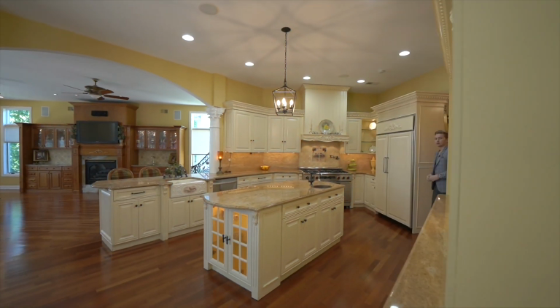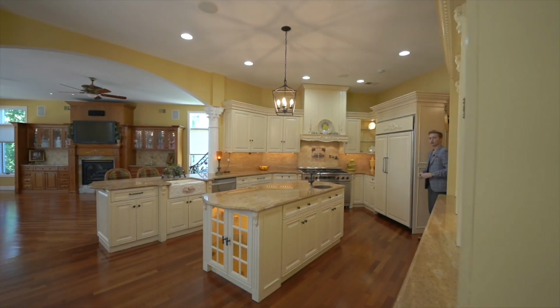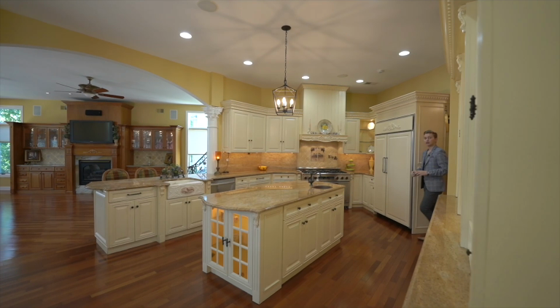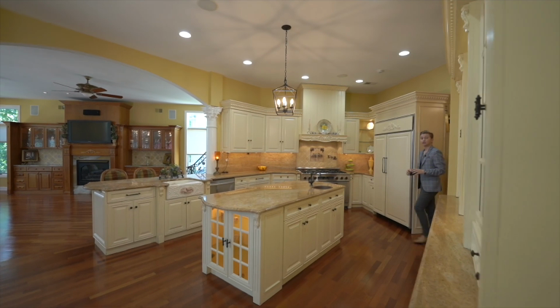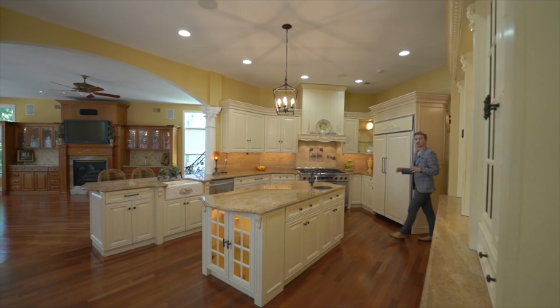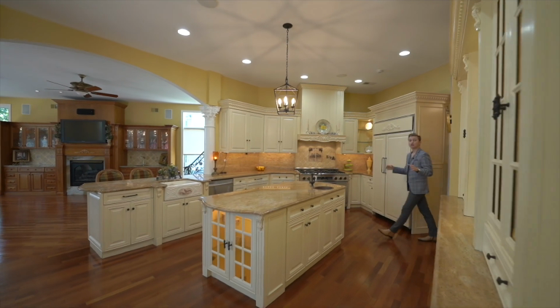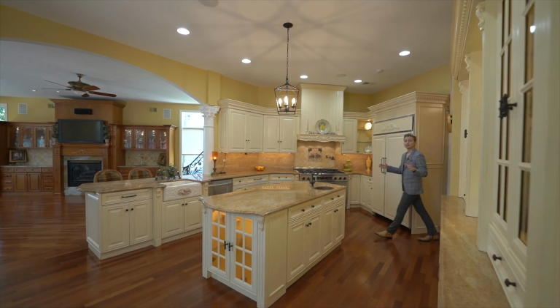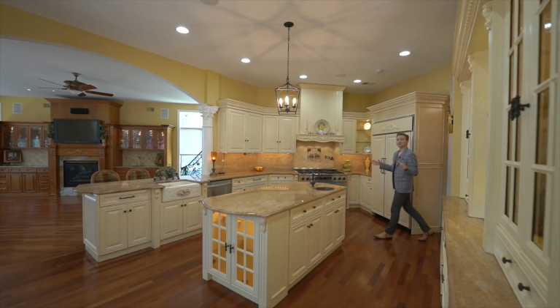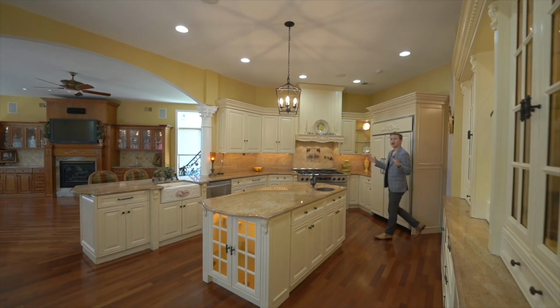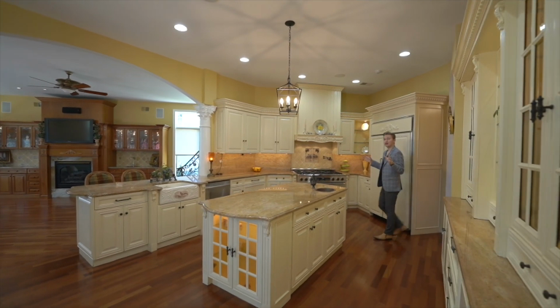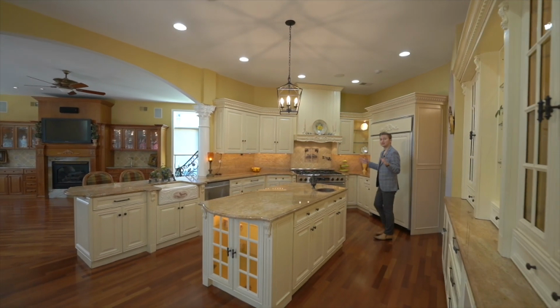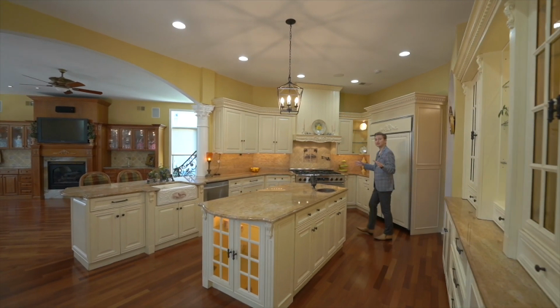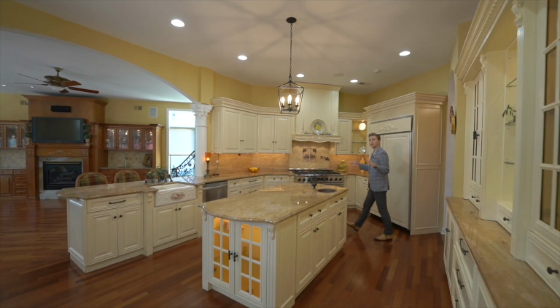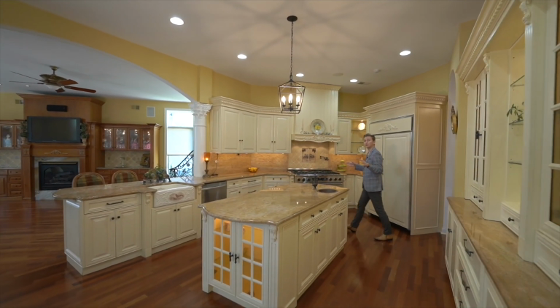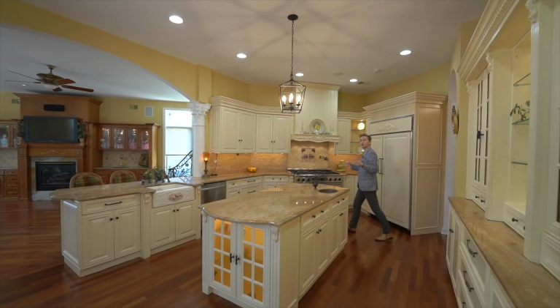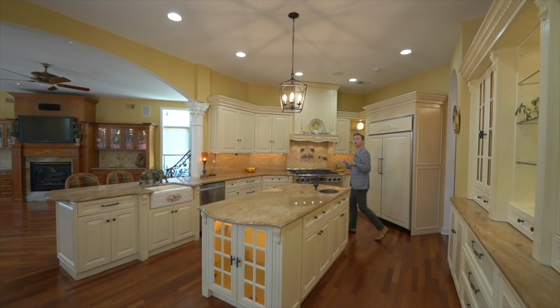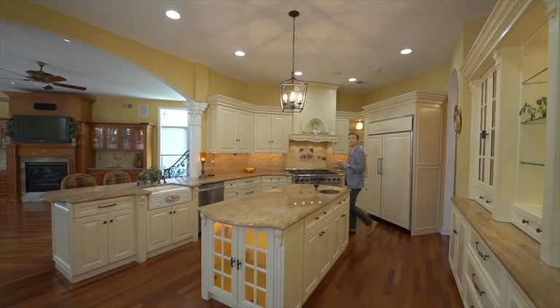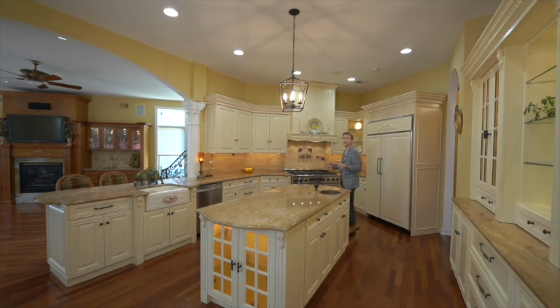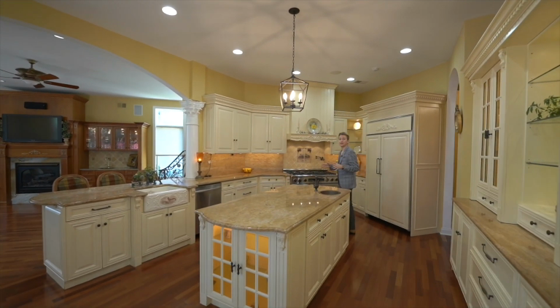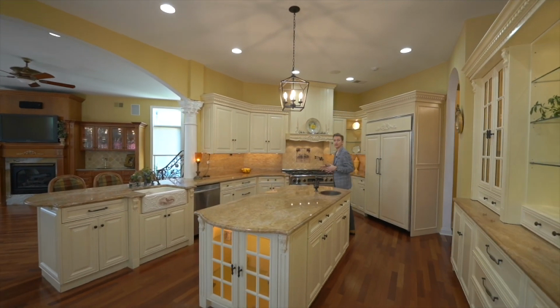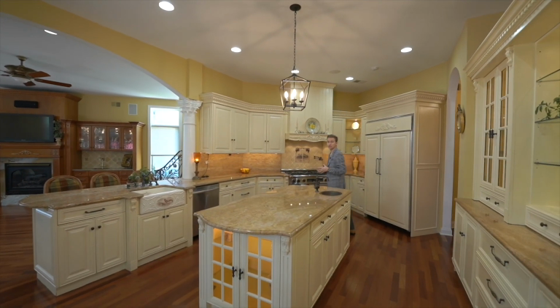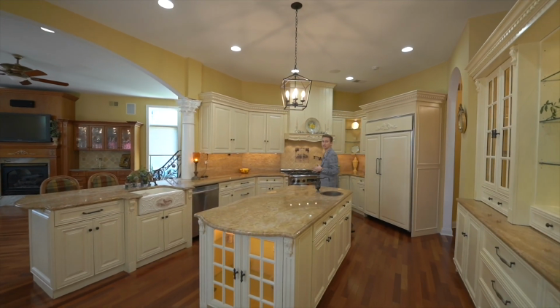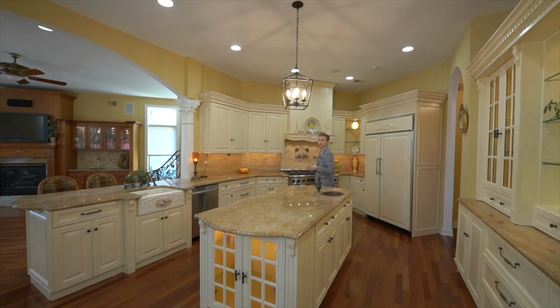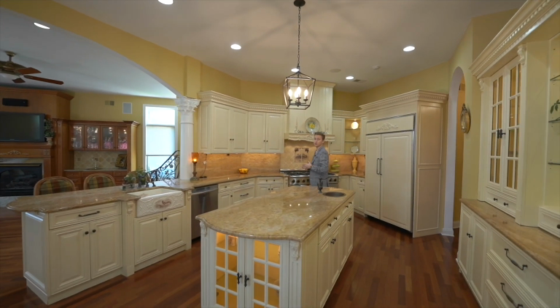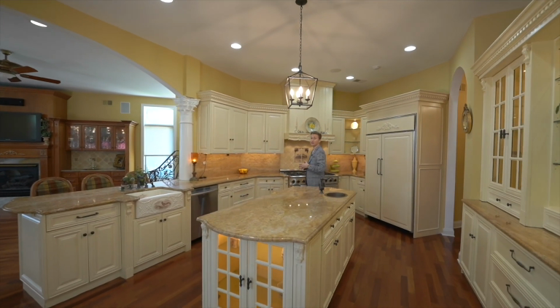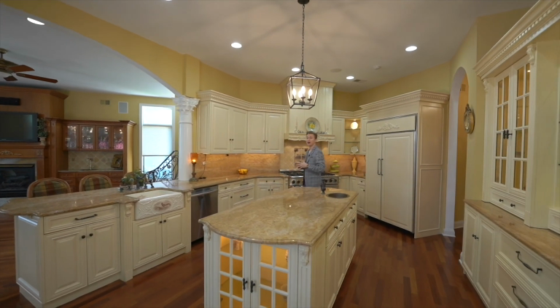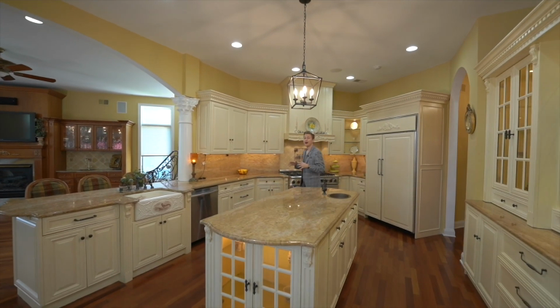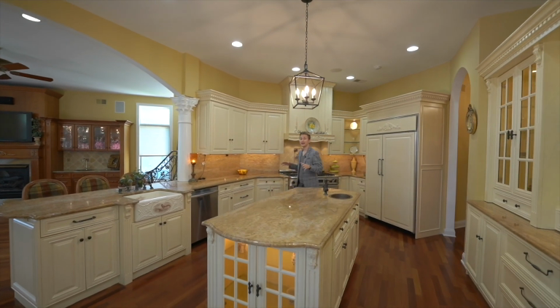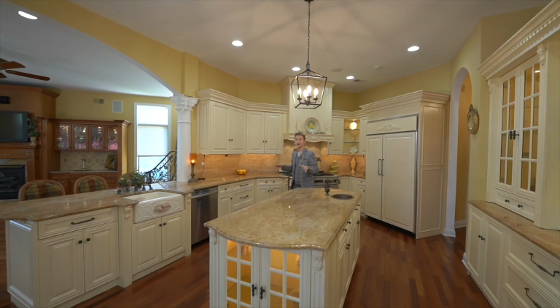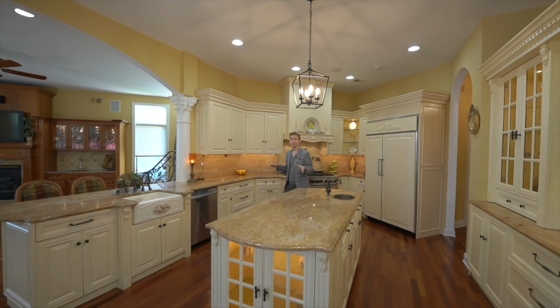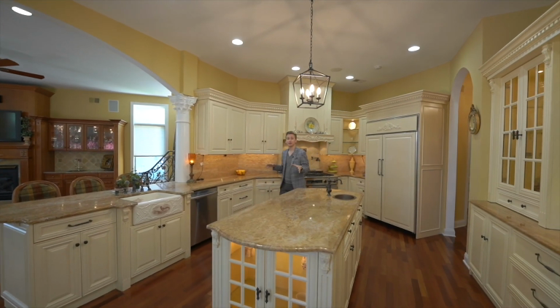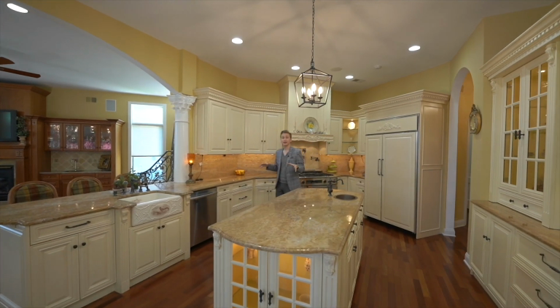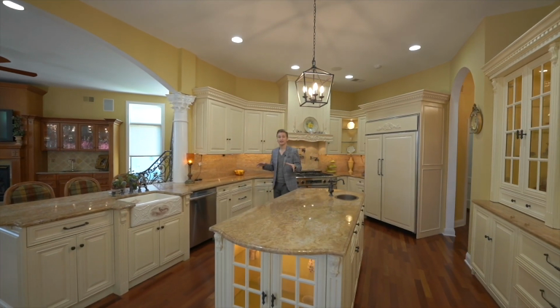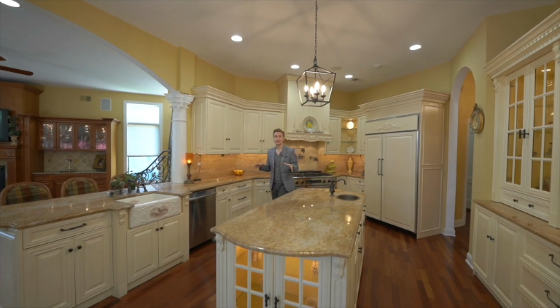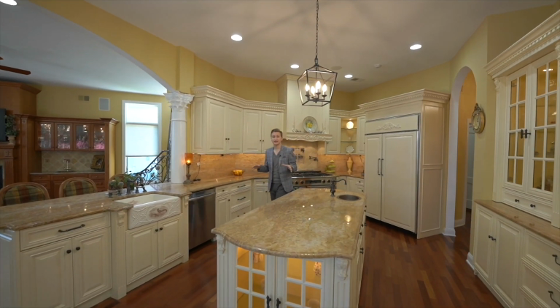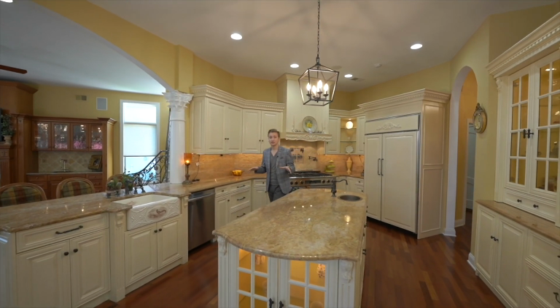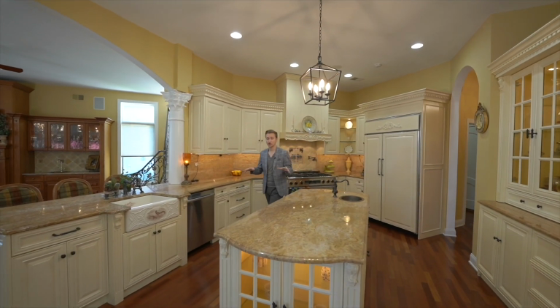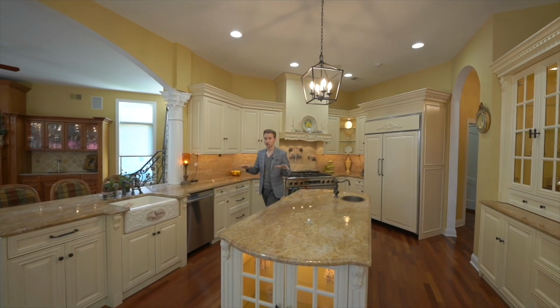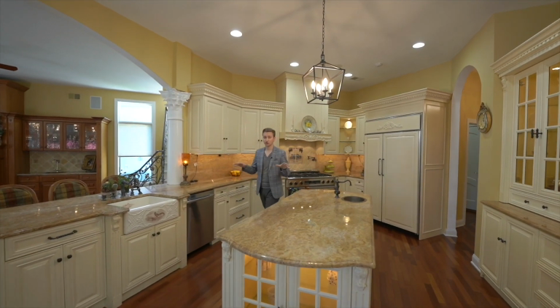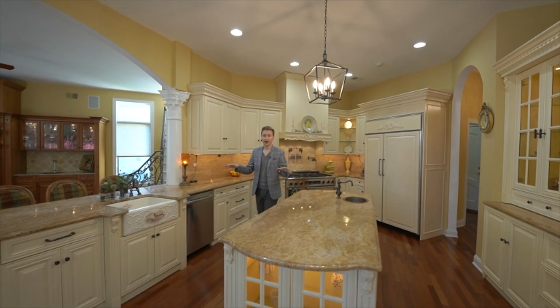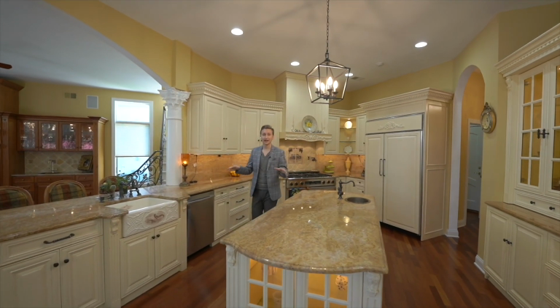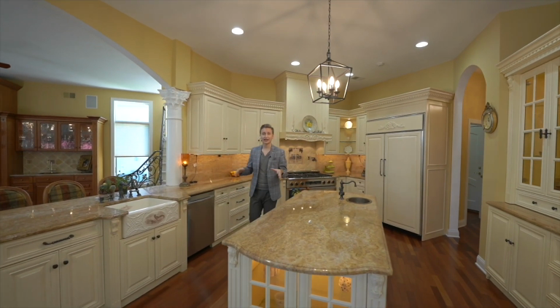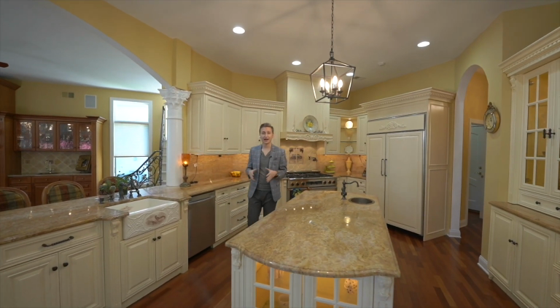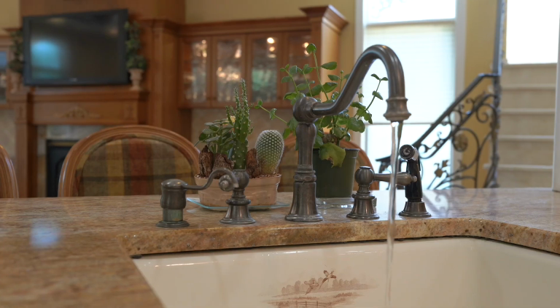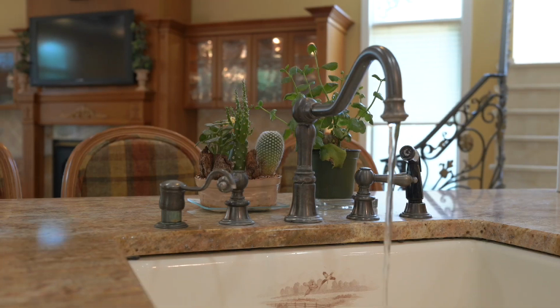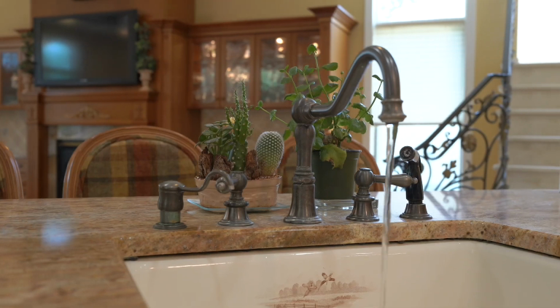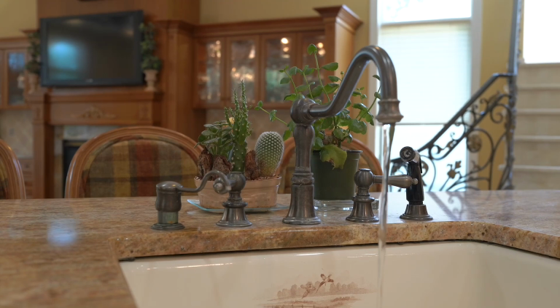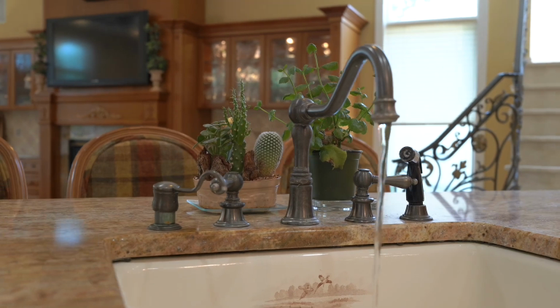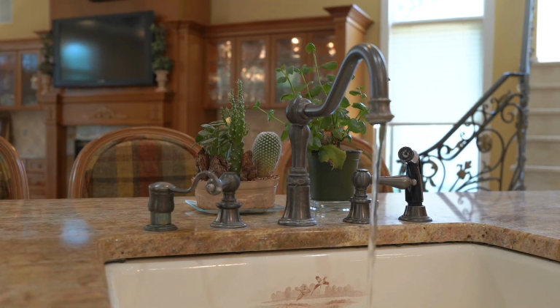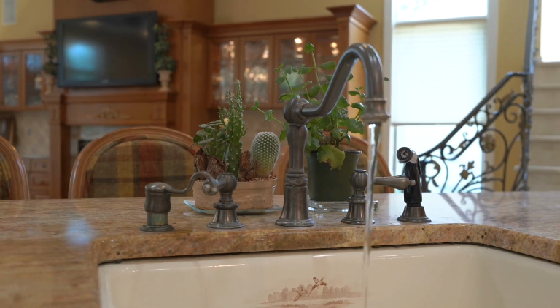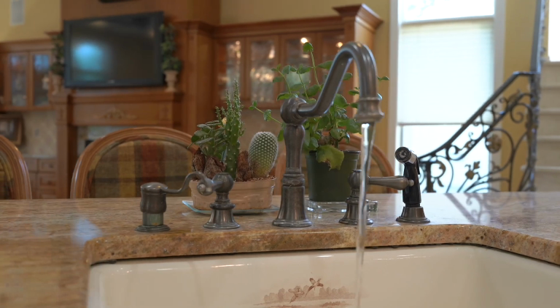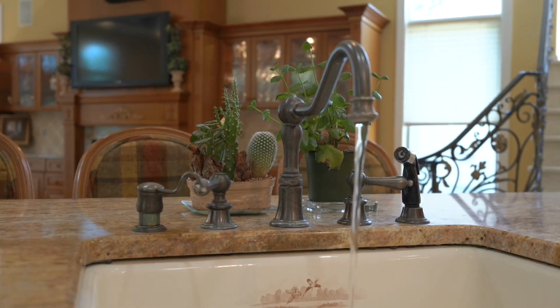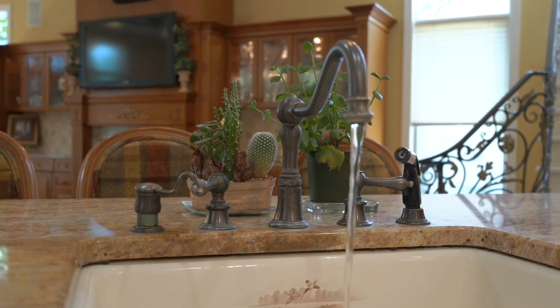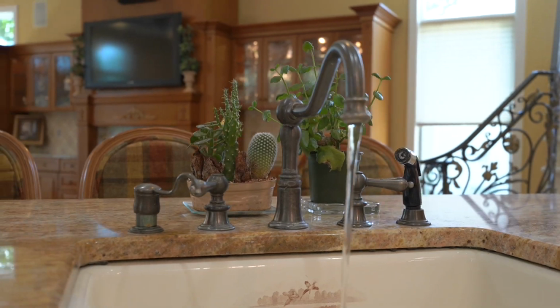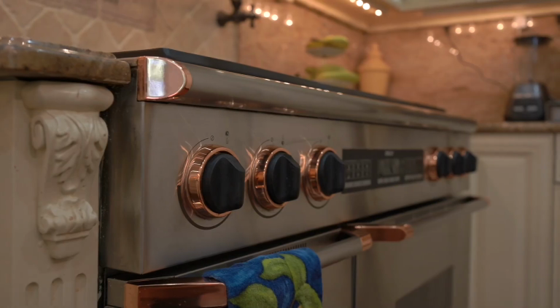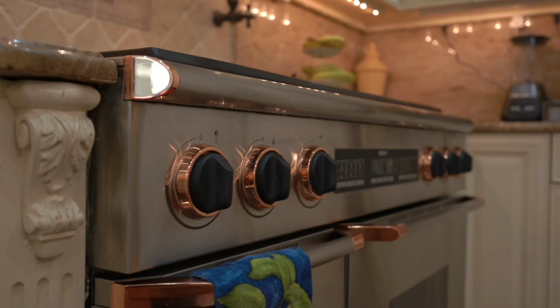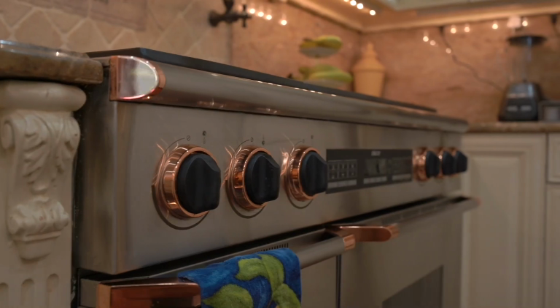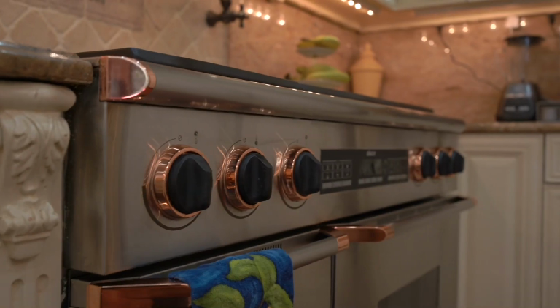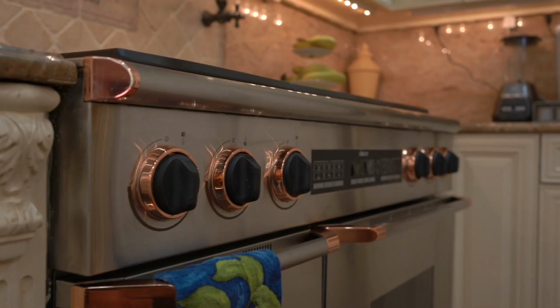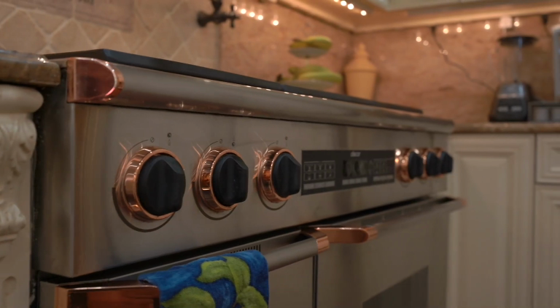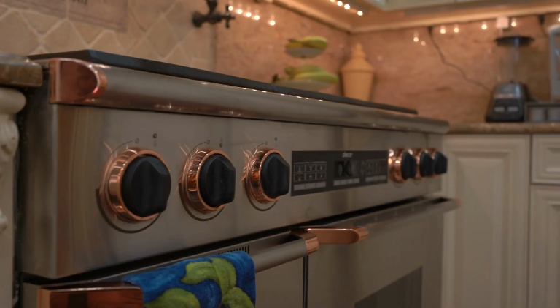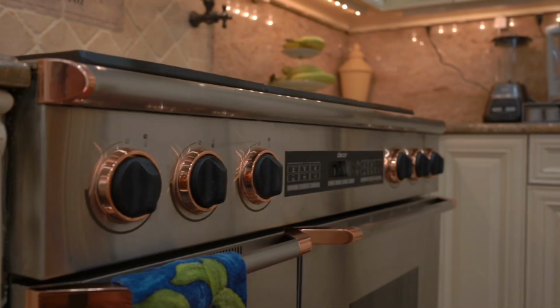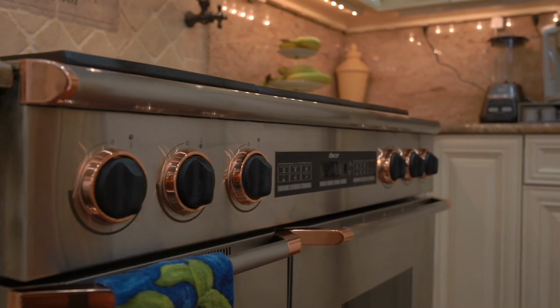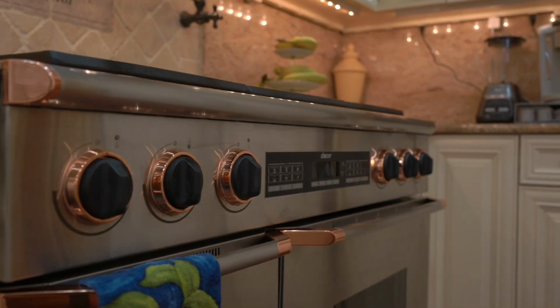Enjoy this custom gourmet kitchen with high-end appliances, granite countertops, and tons of space for you to cook.